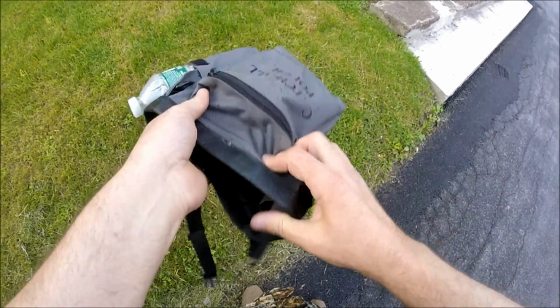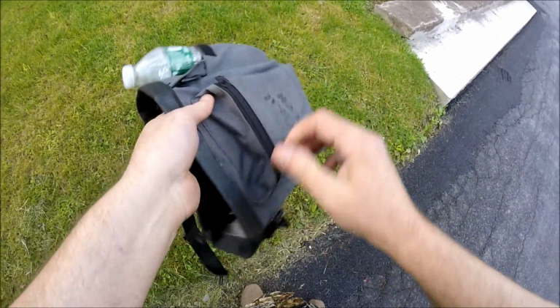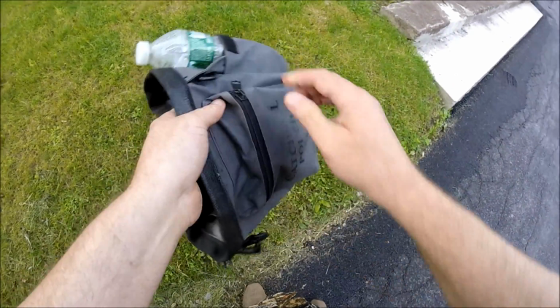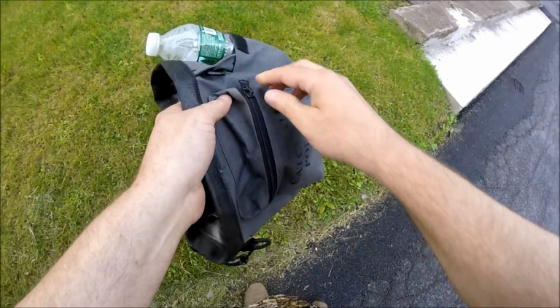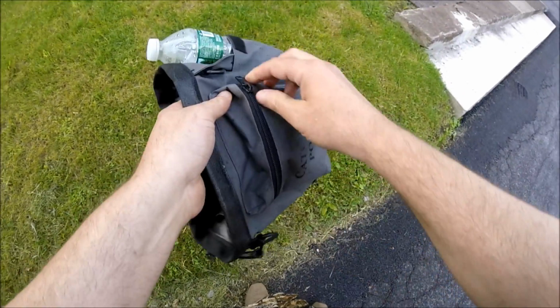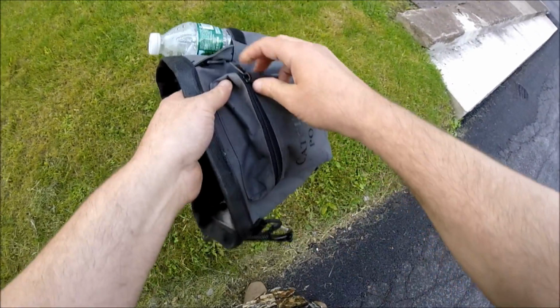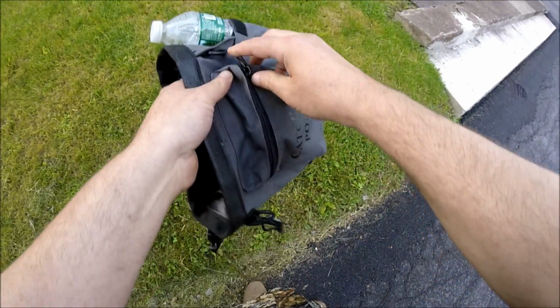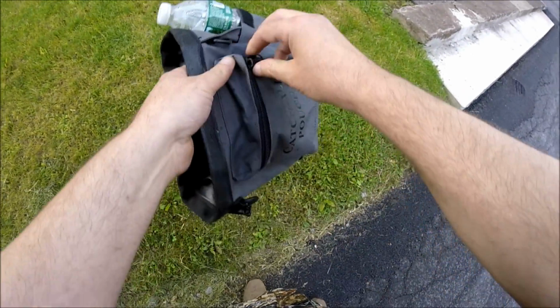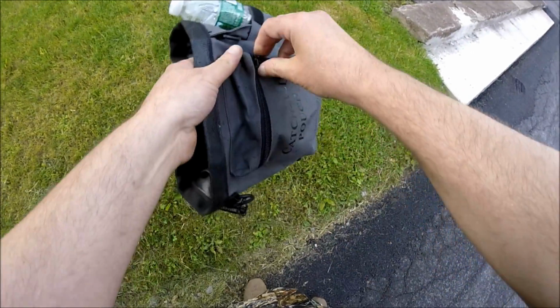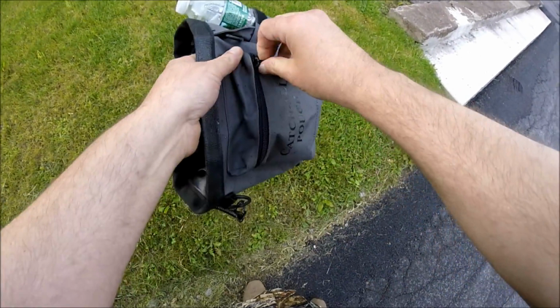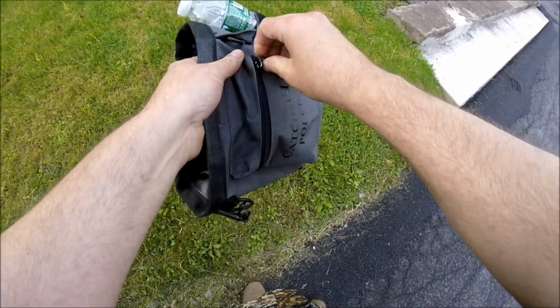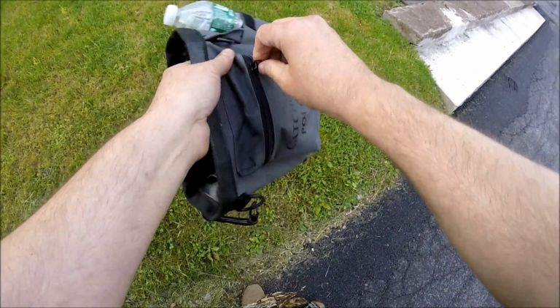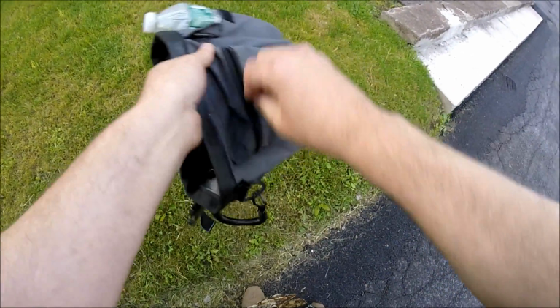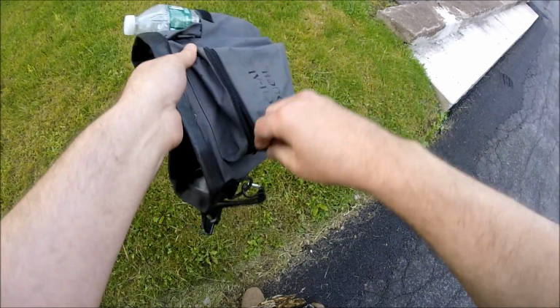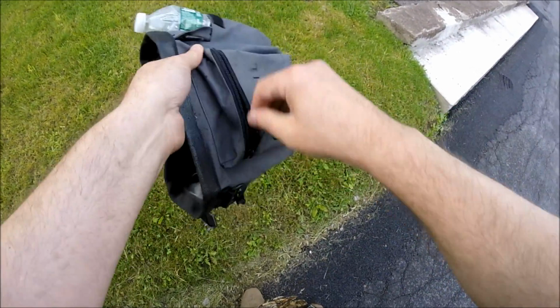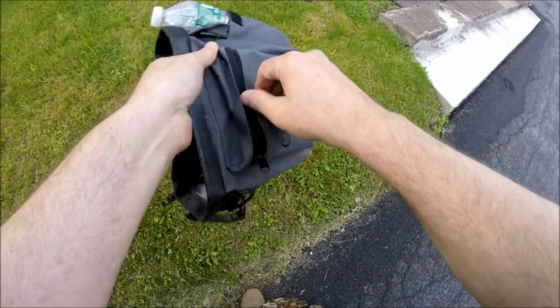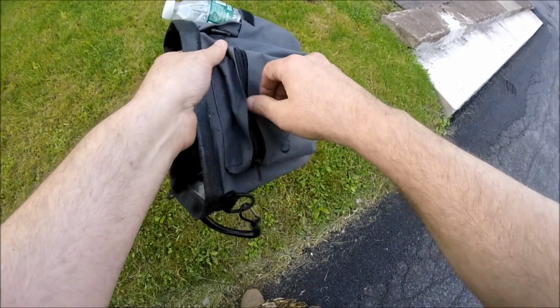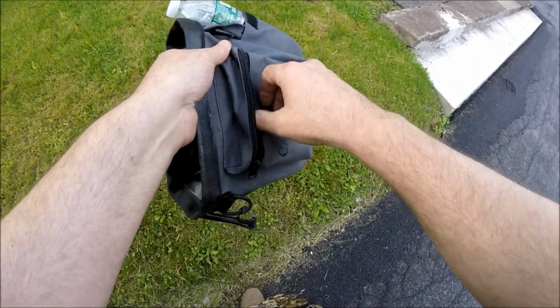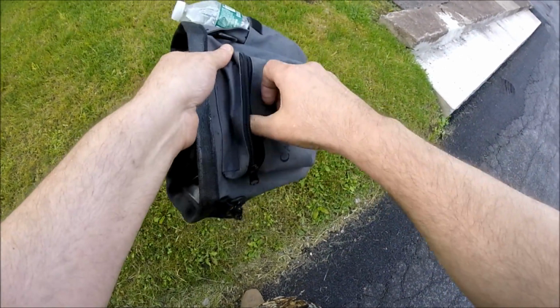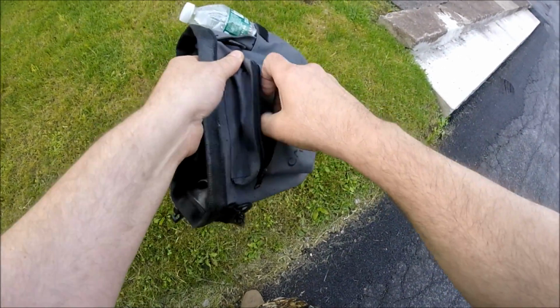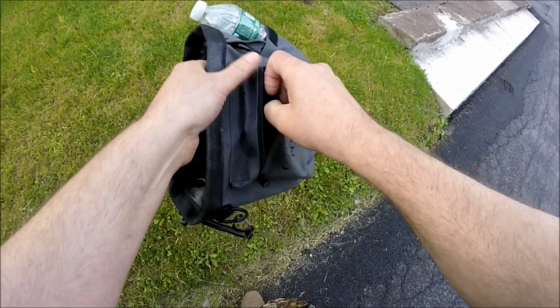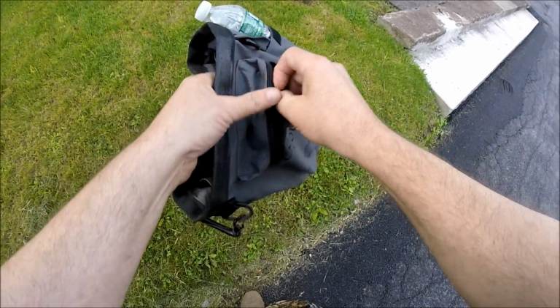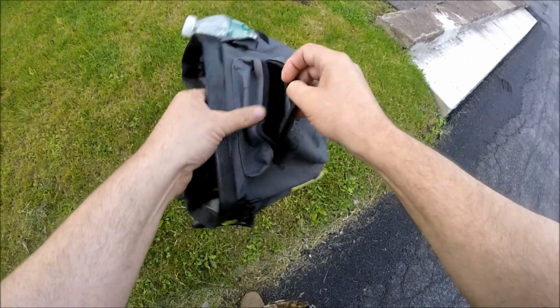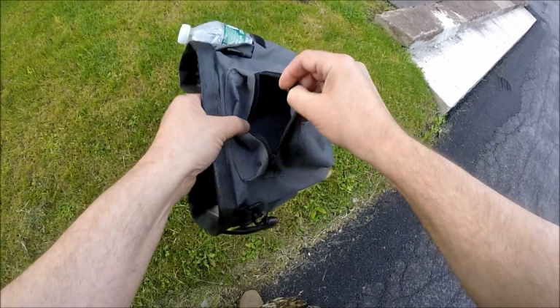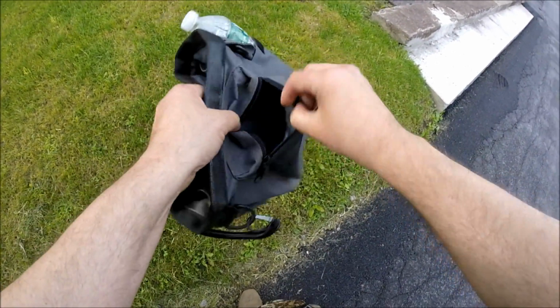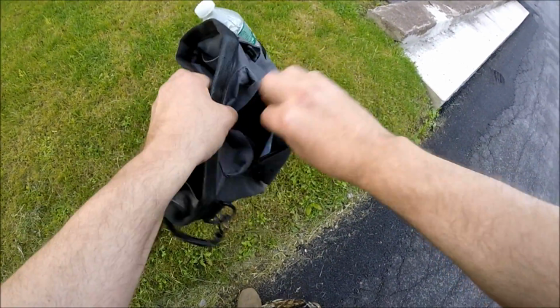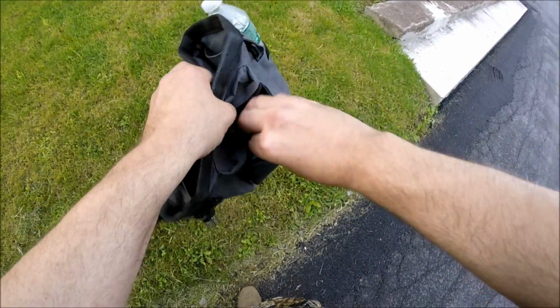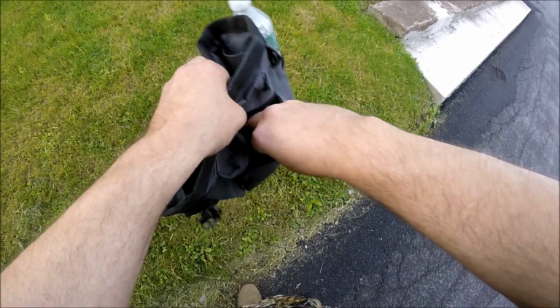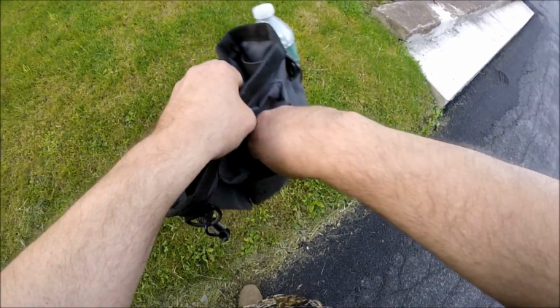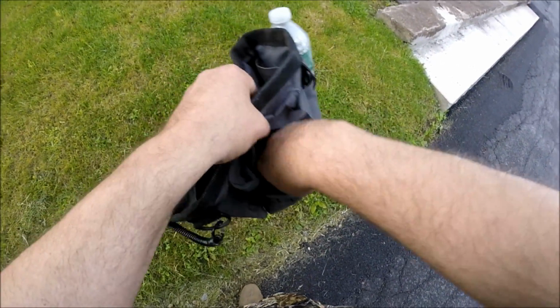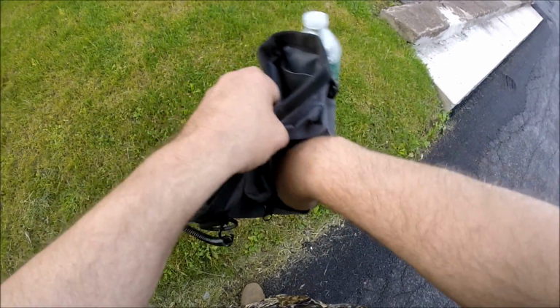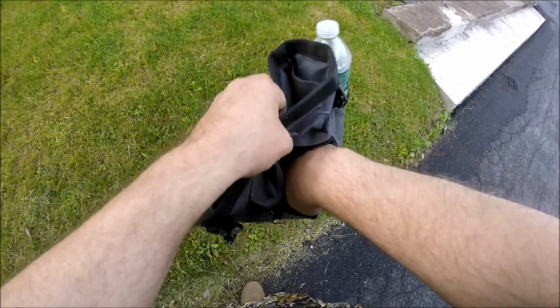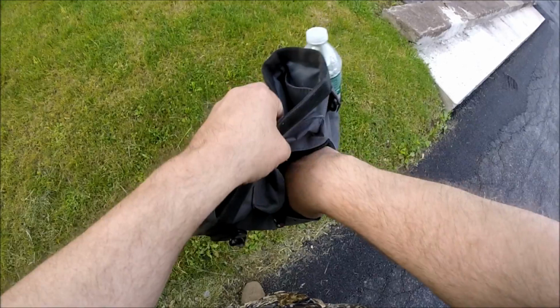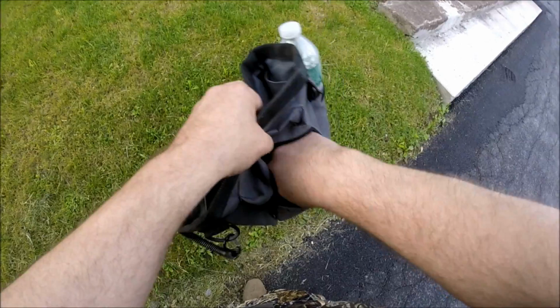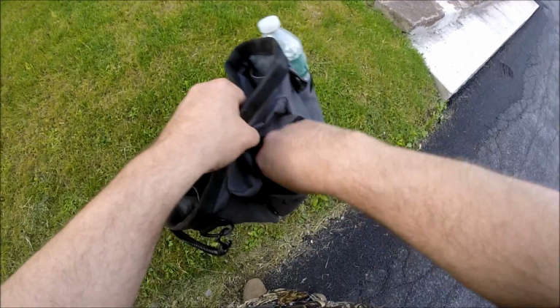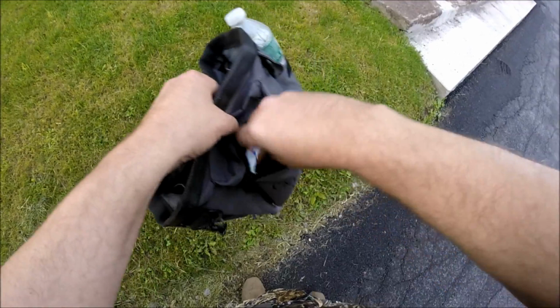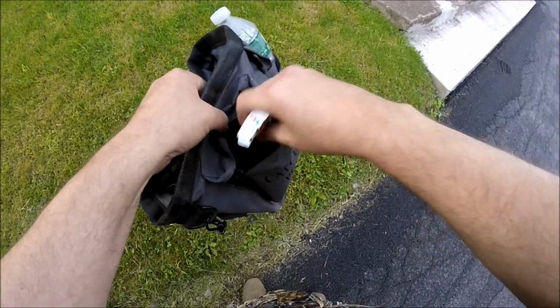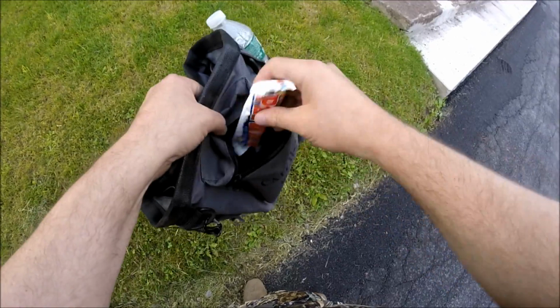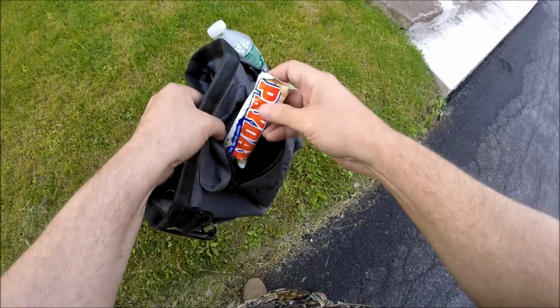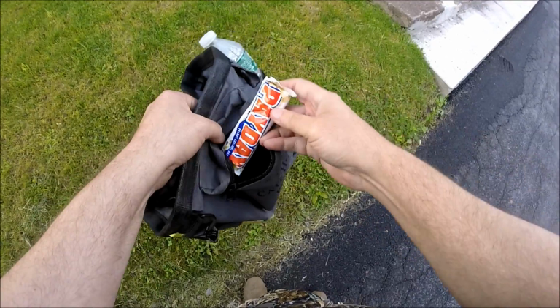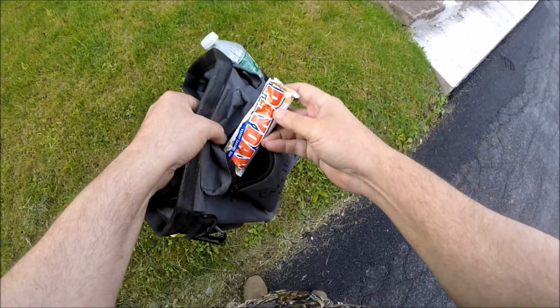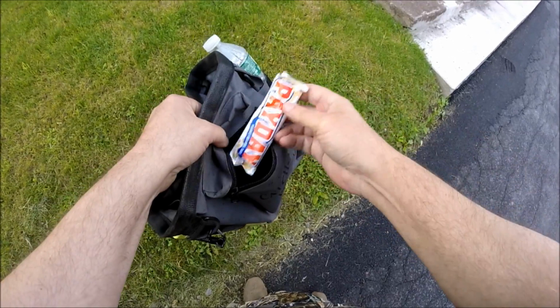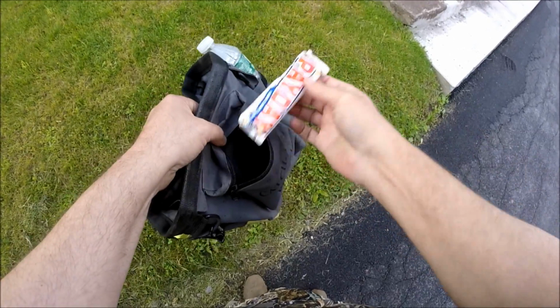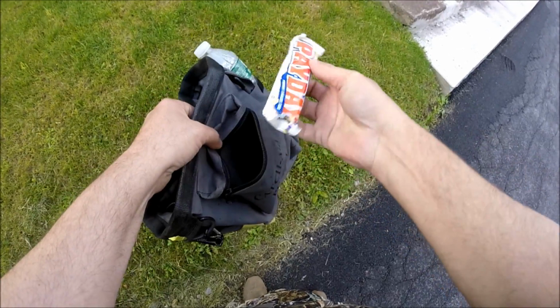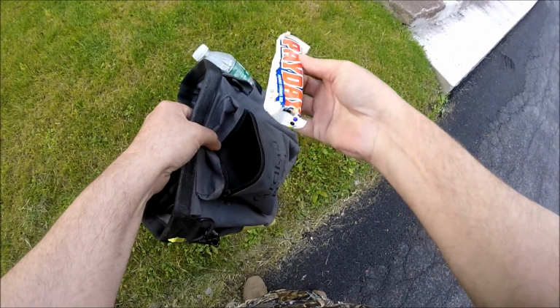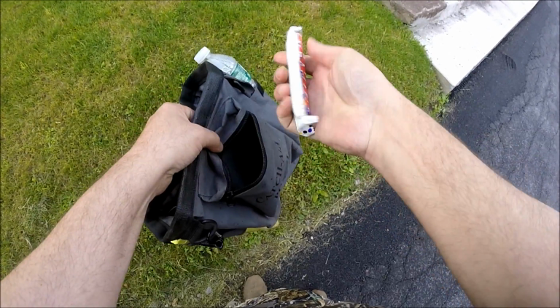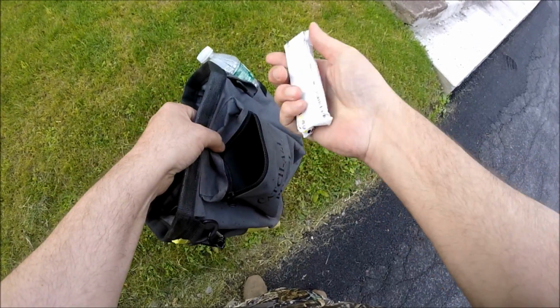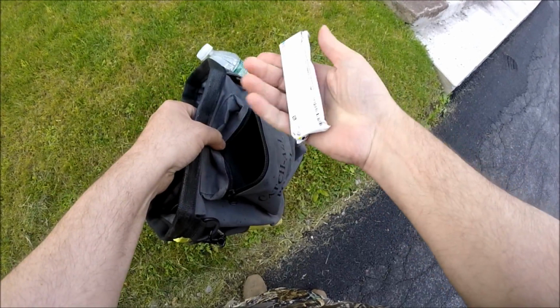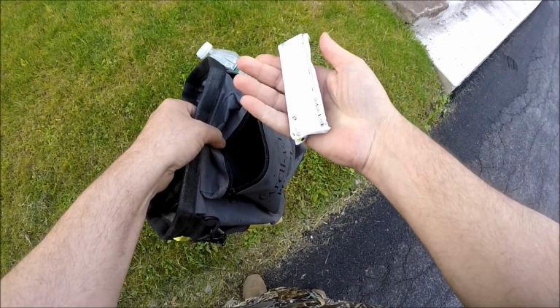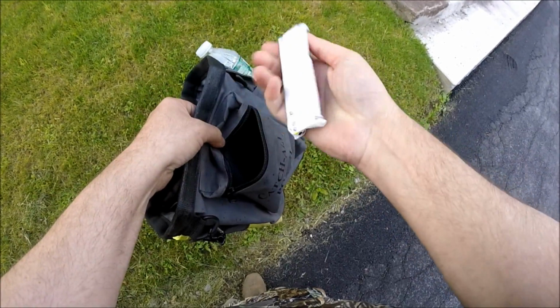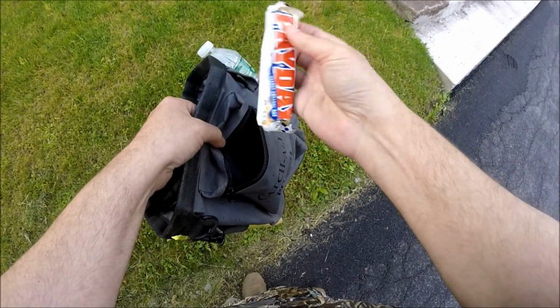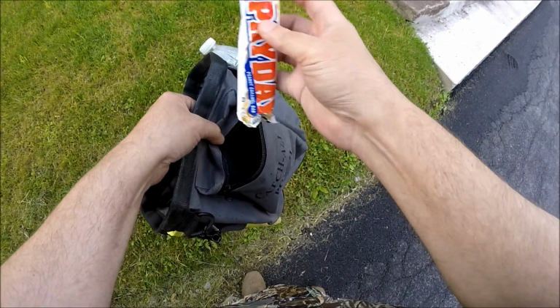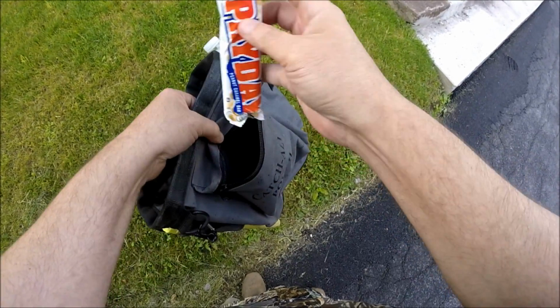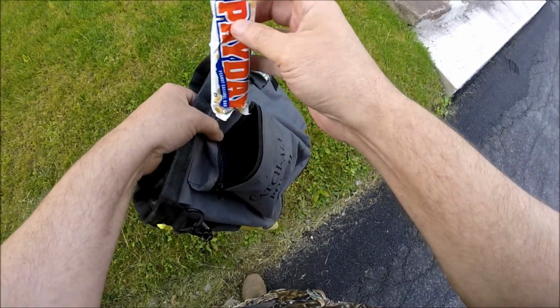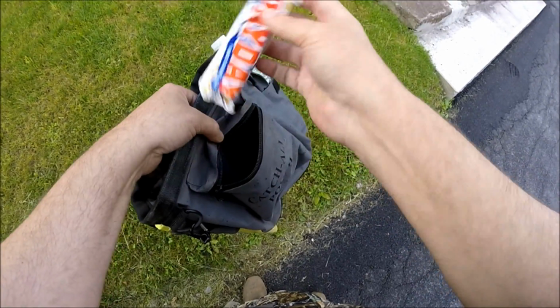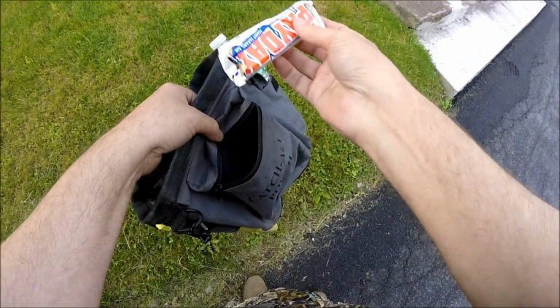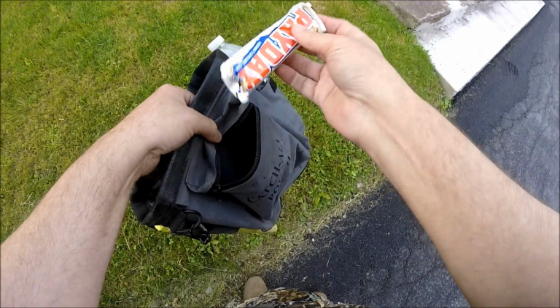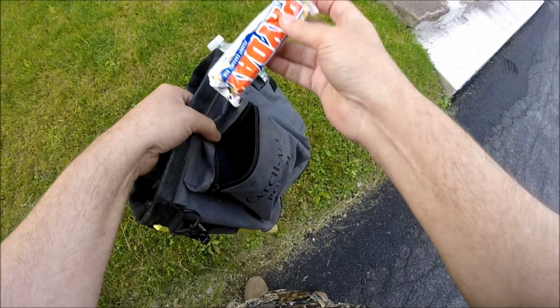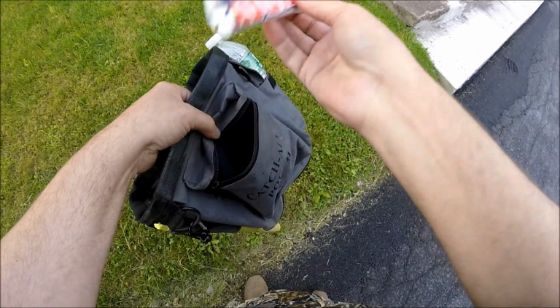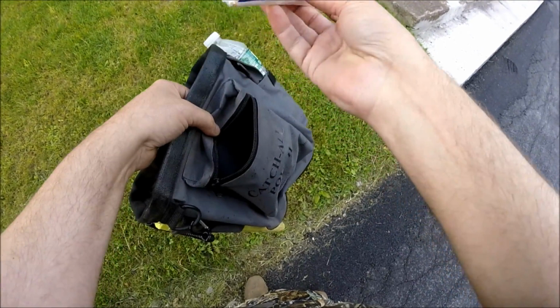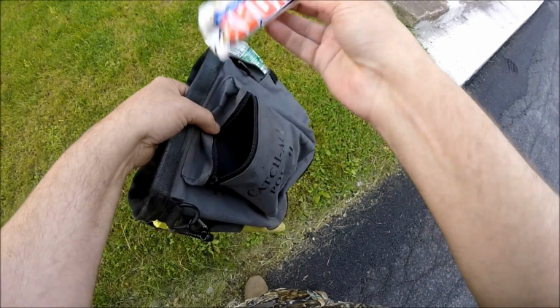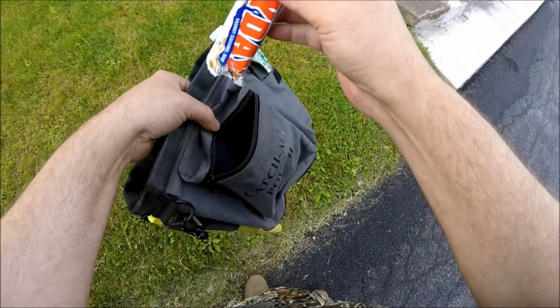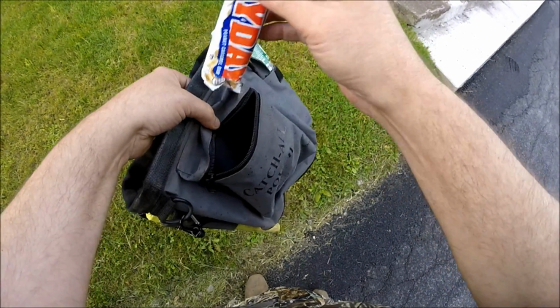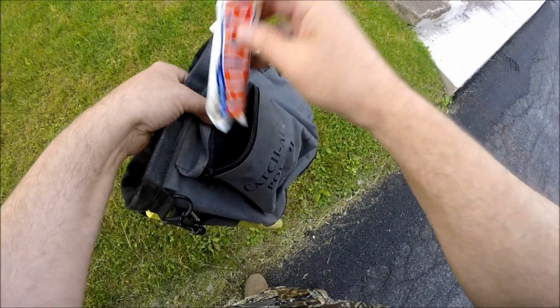It also has a little zipper pouch — this is where I keep my snacks. My snack of choice for out in the field is something that doesn't melt.